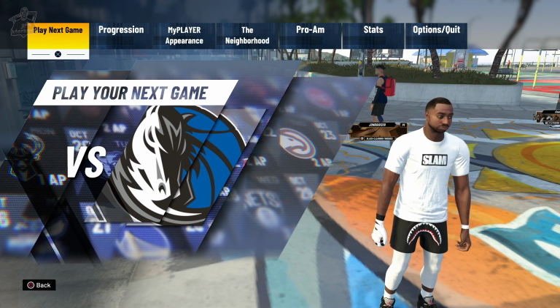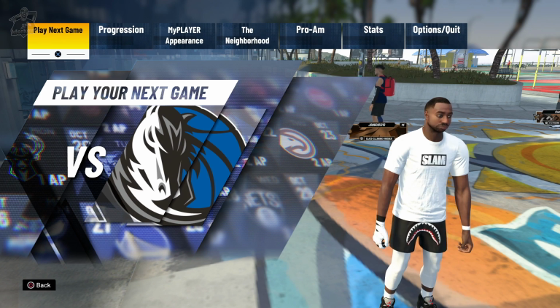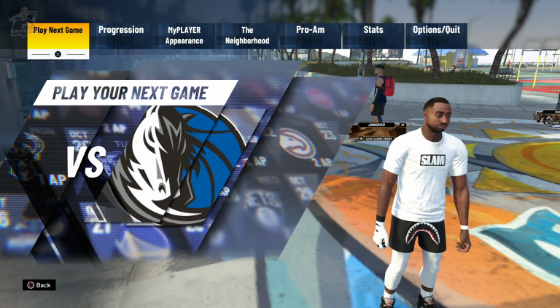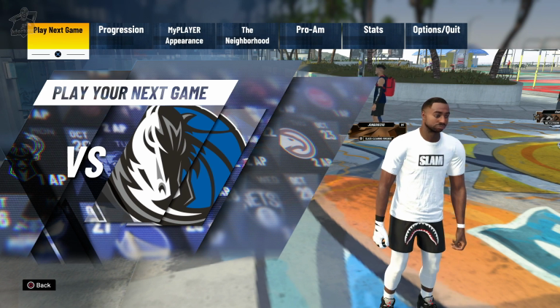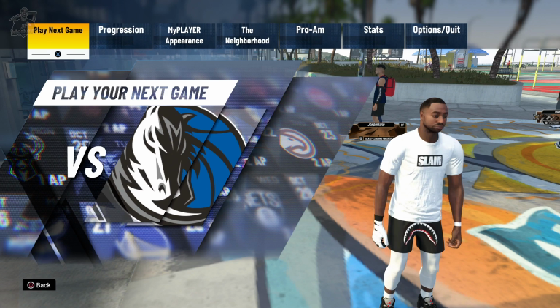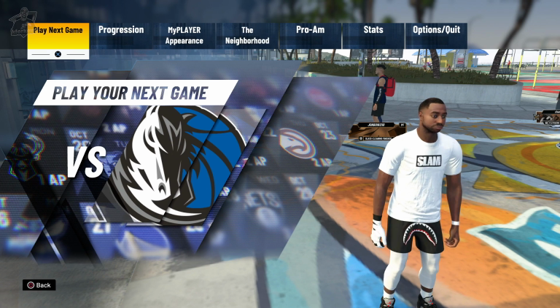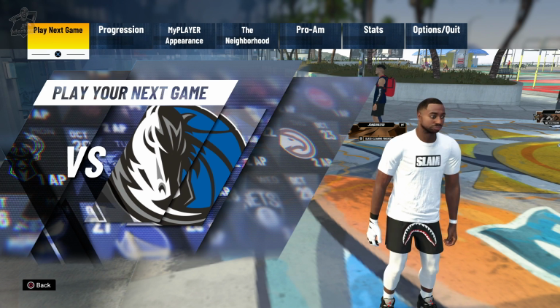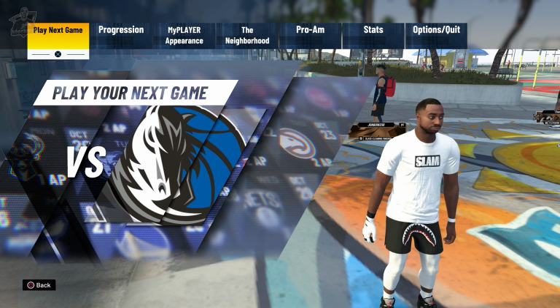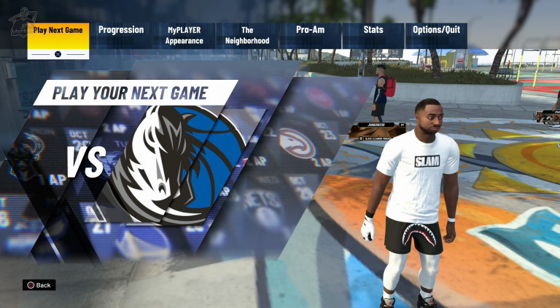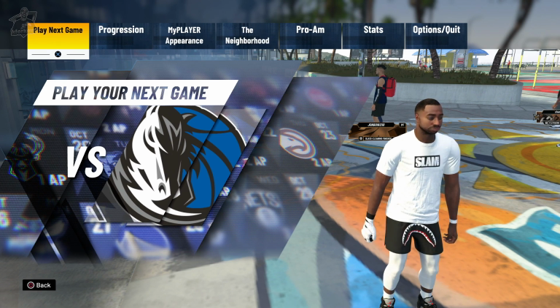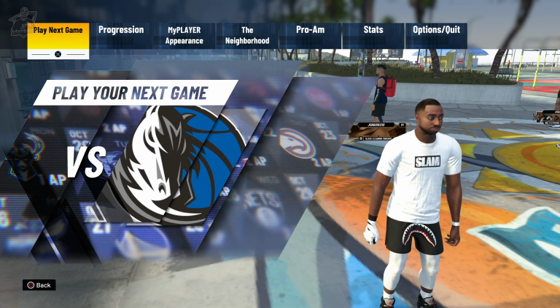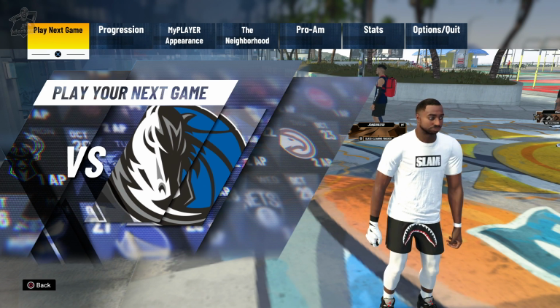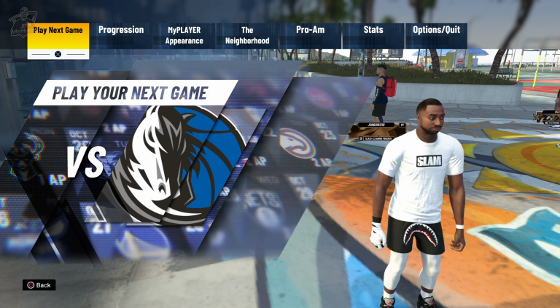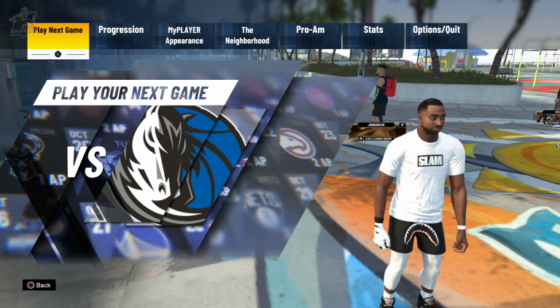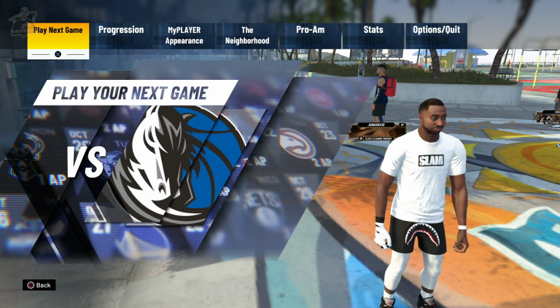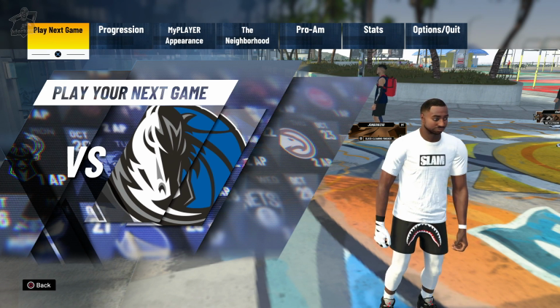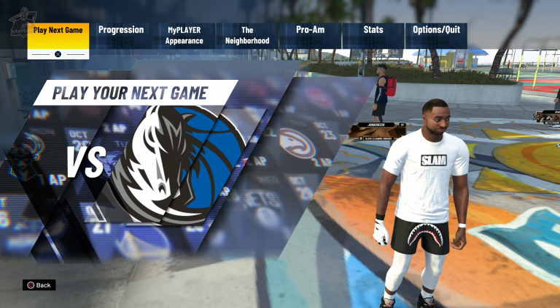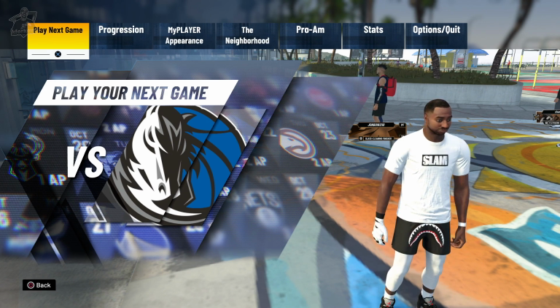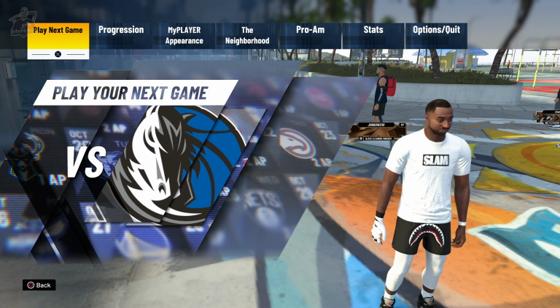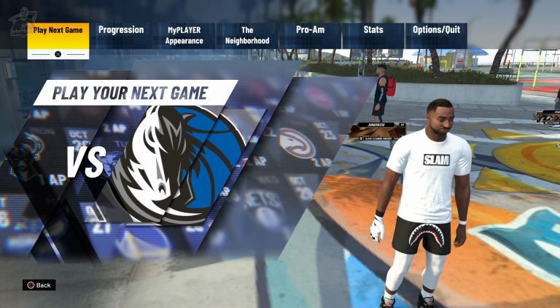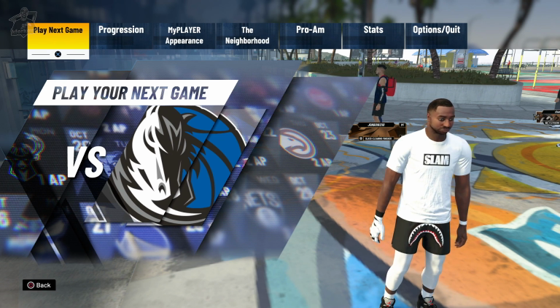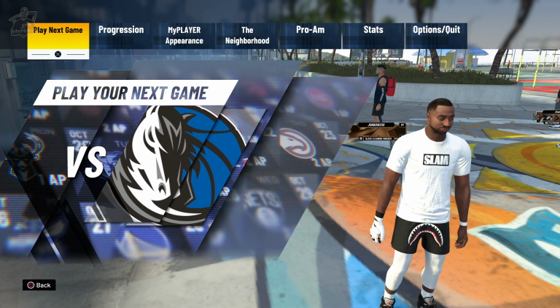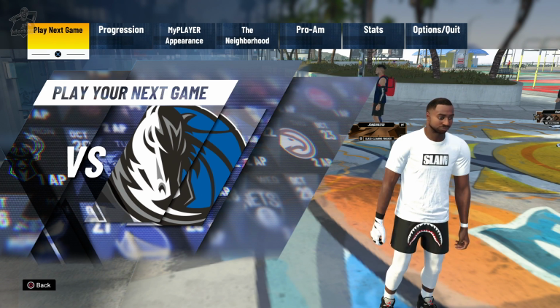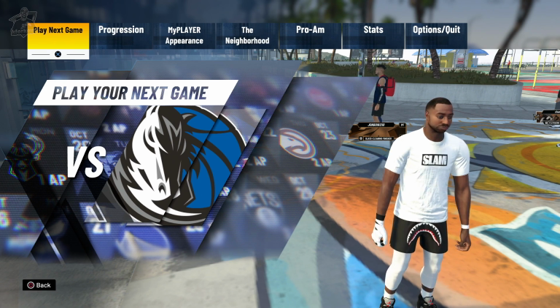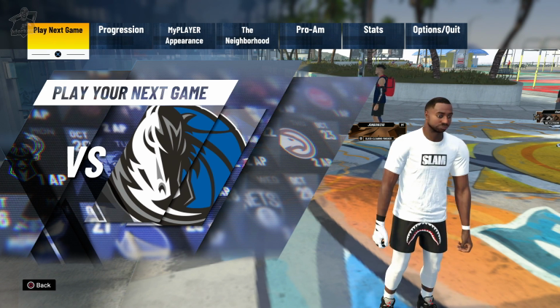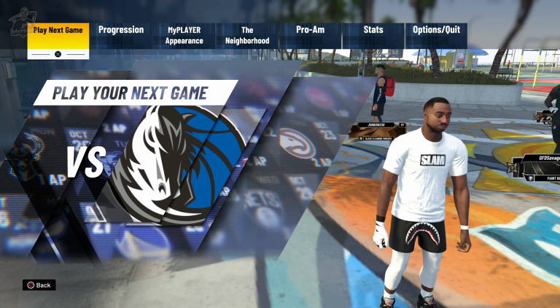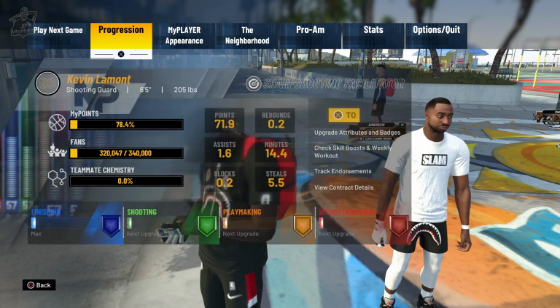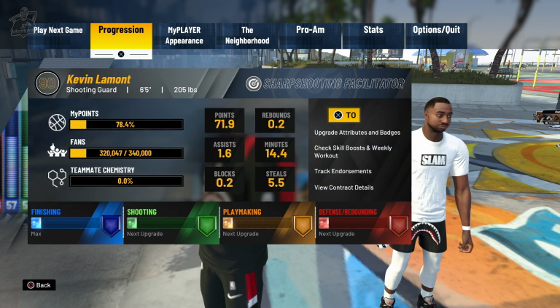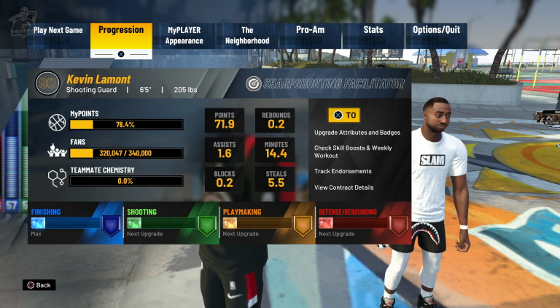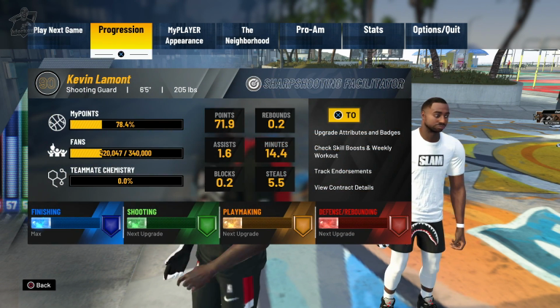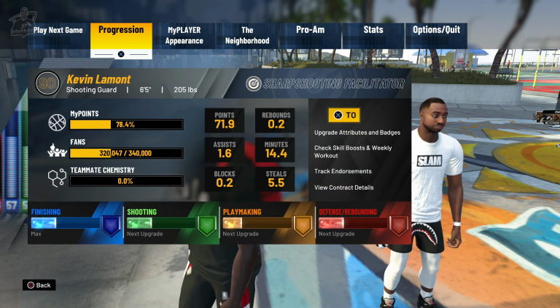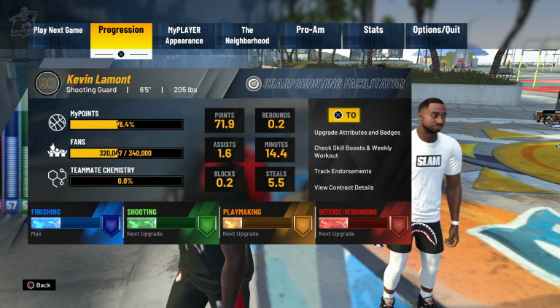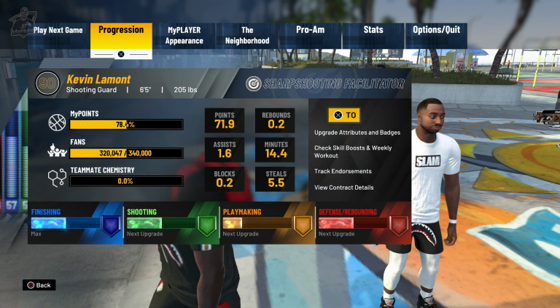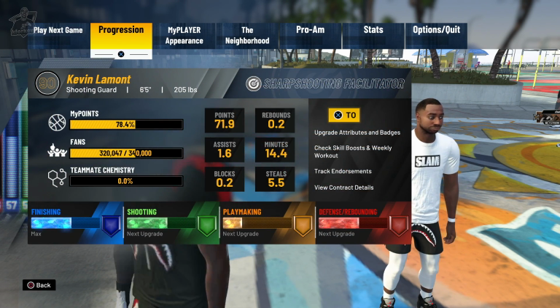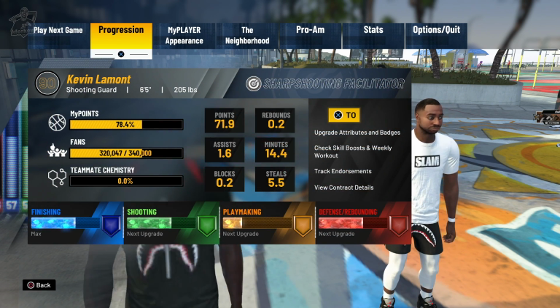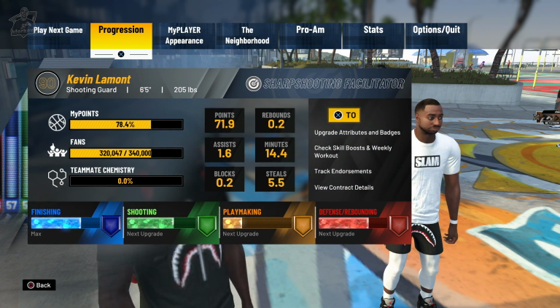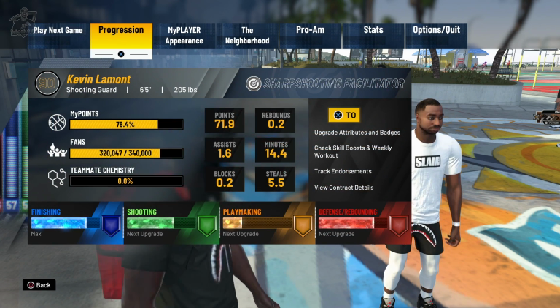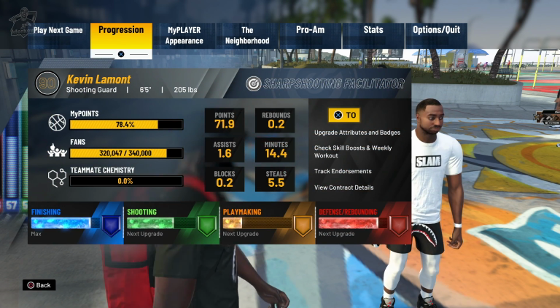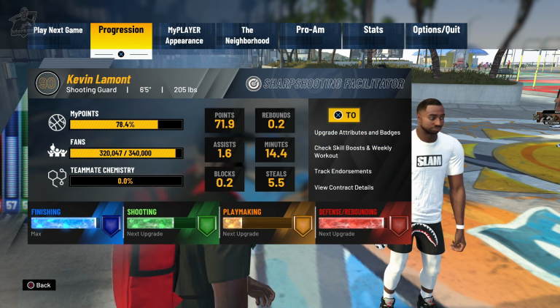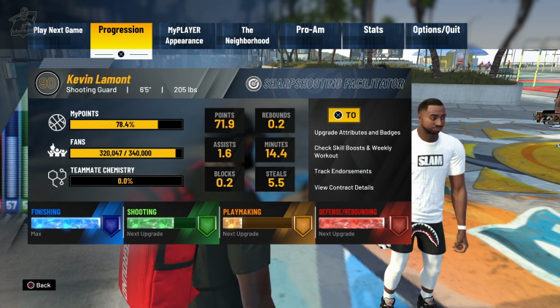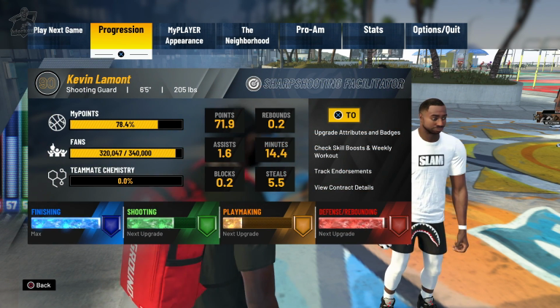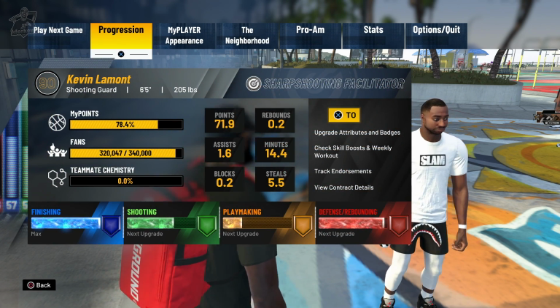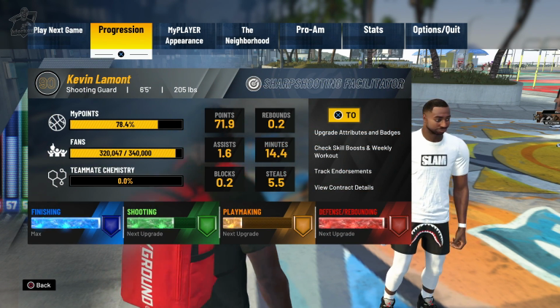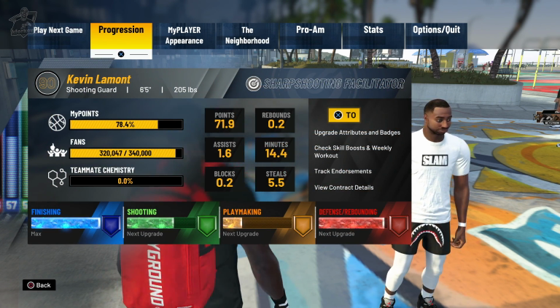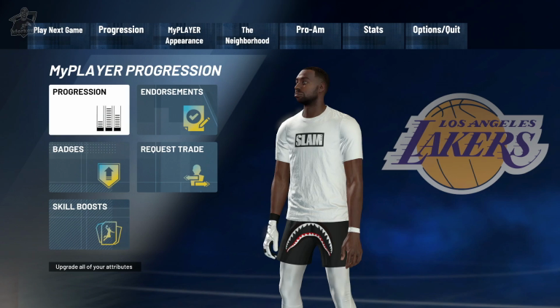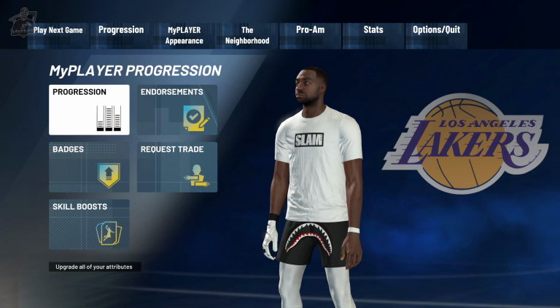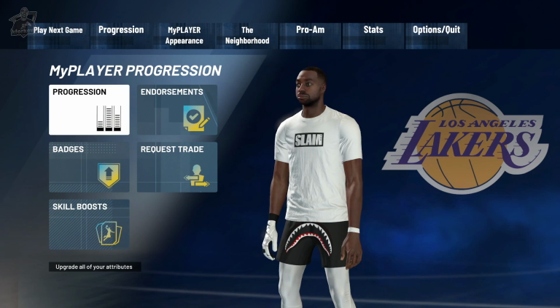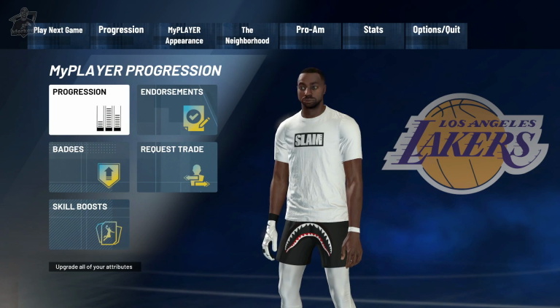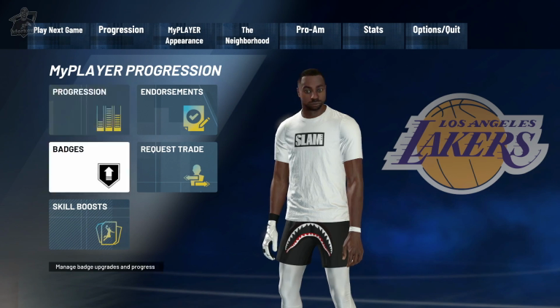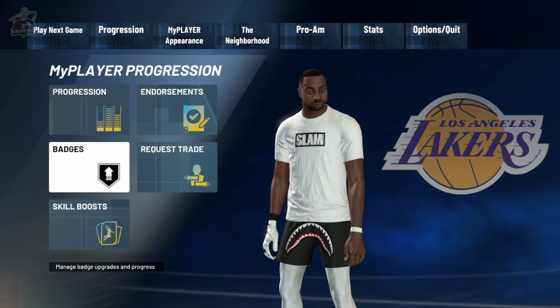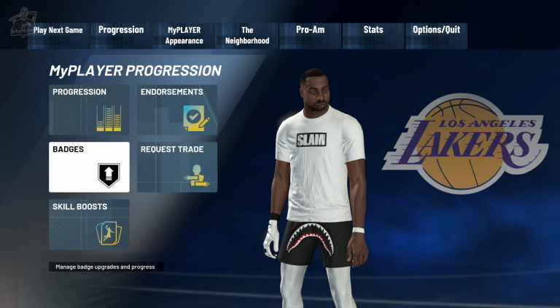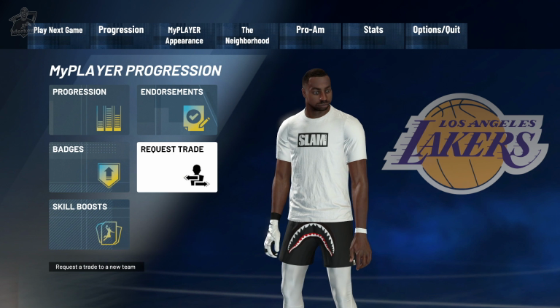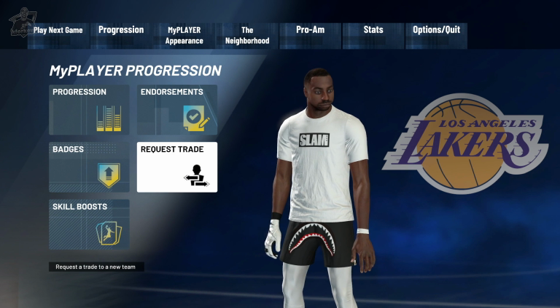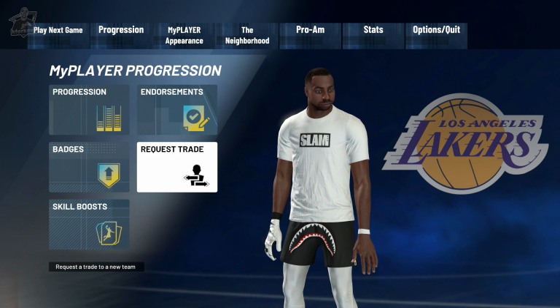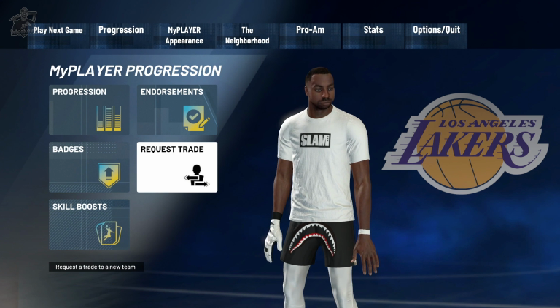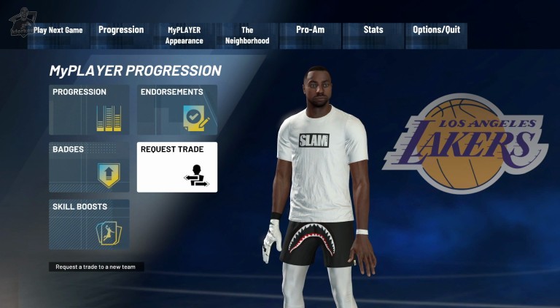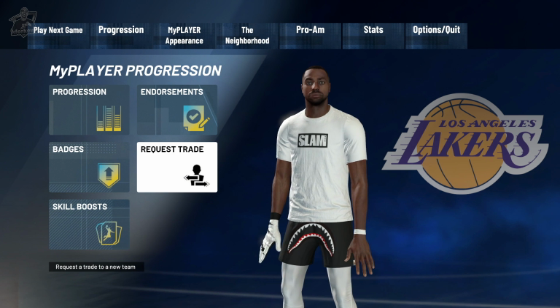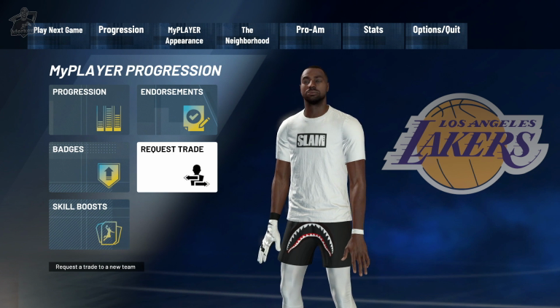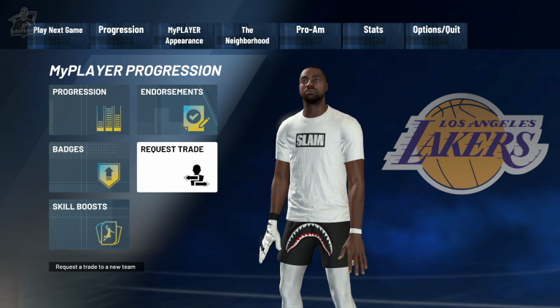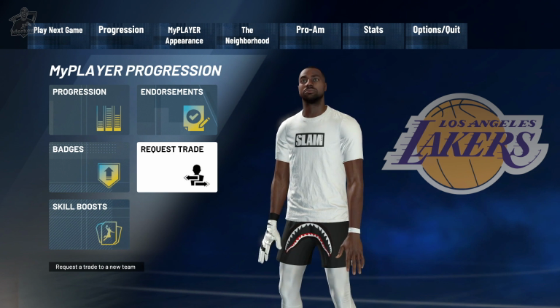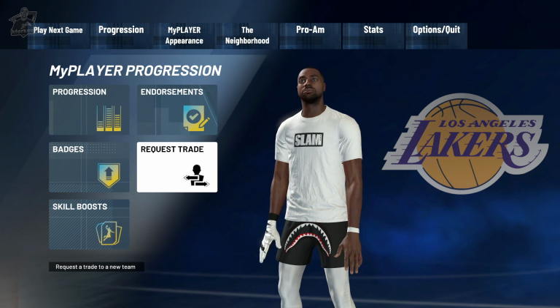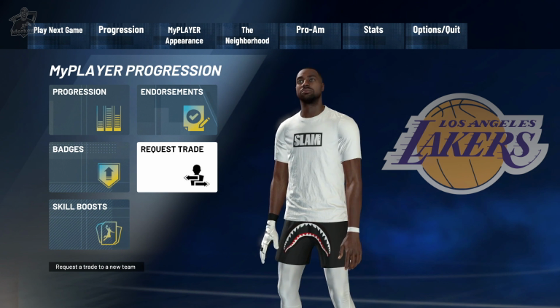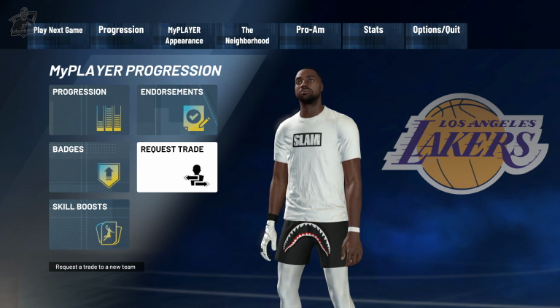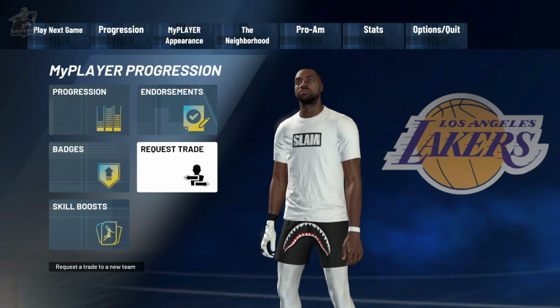As far as actually going through and requesting the trade, from this menu we're going to go over to Progression, and then we're going to select Request Trade.